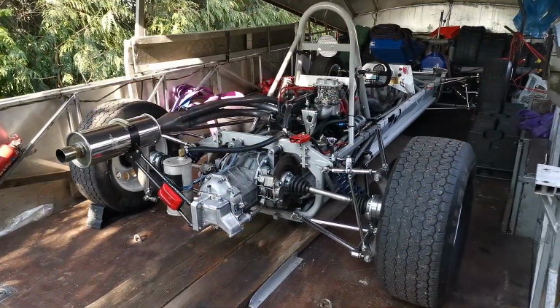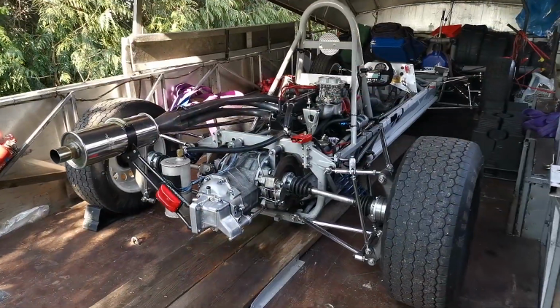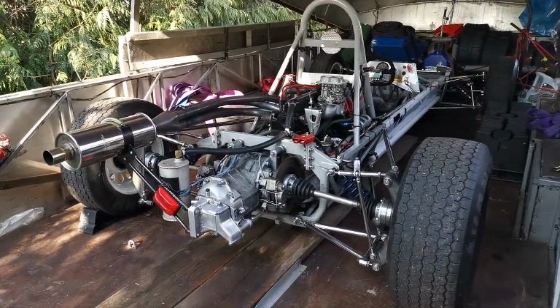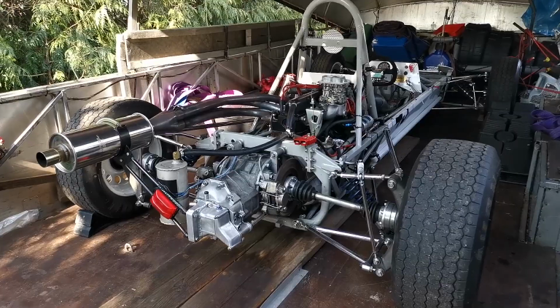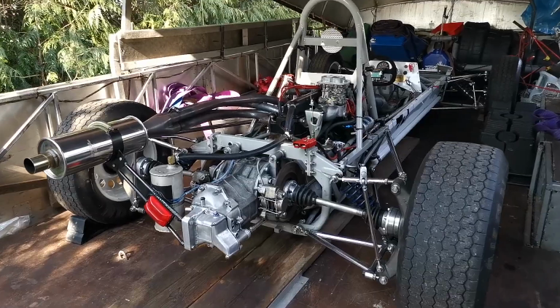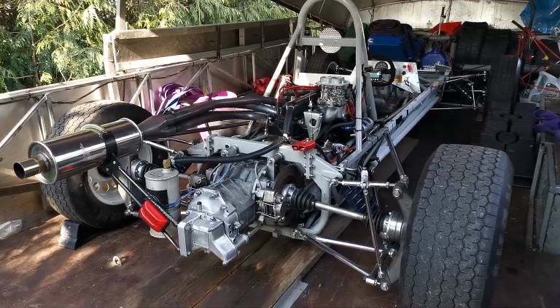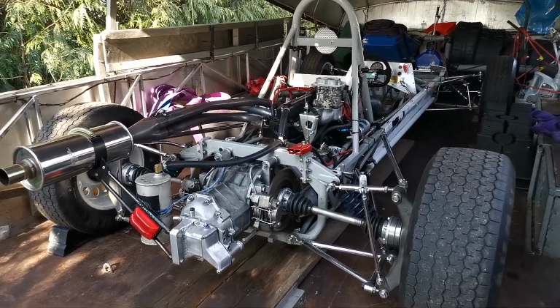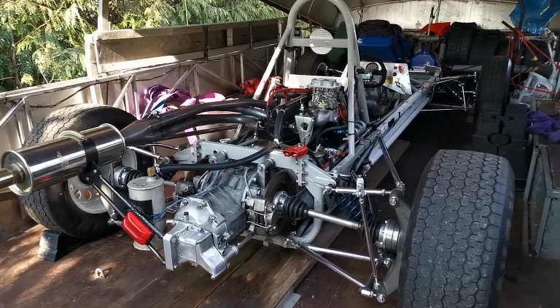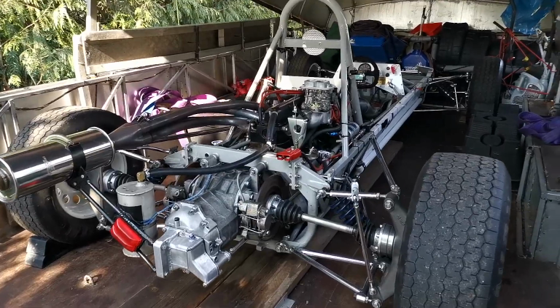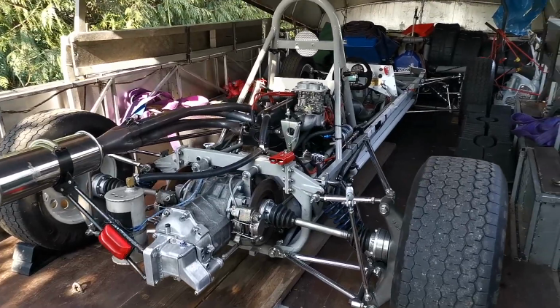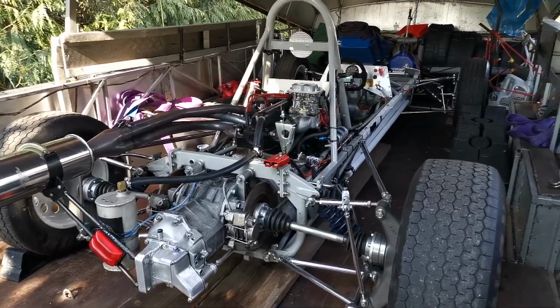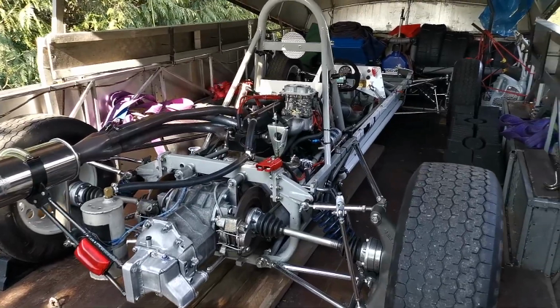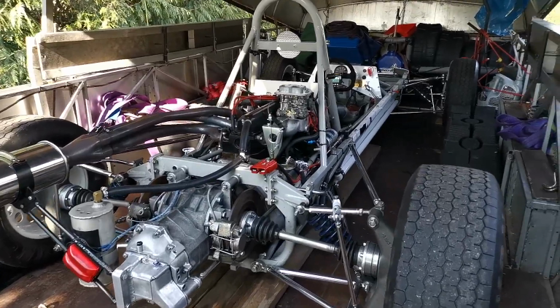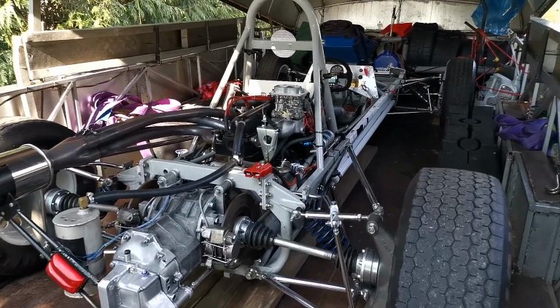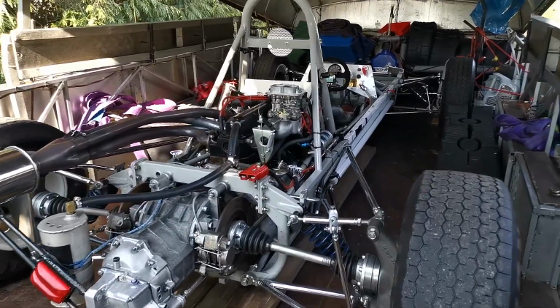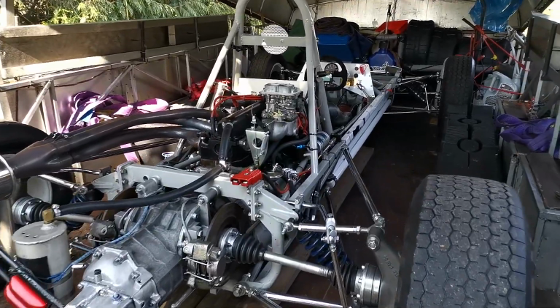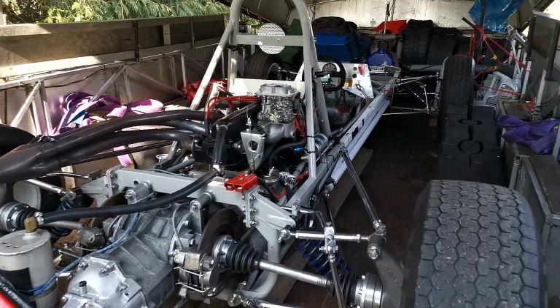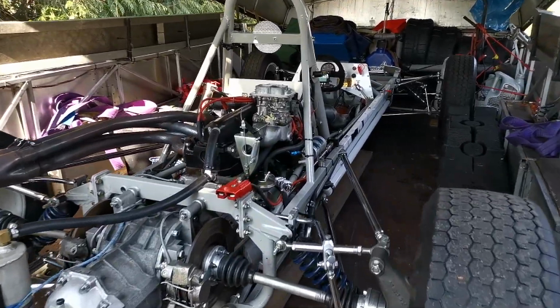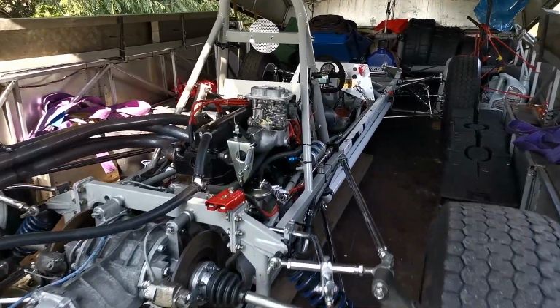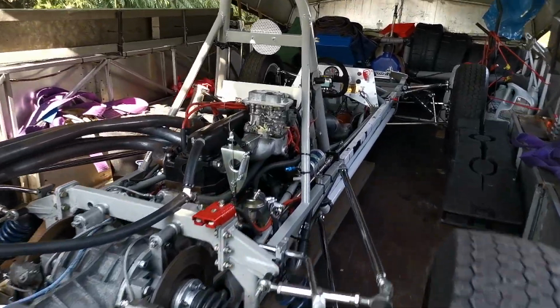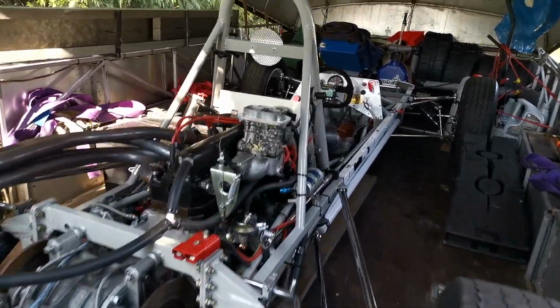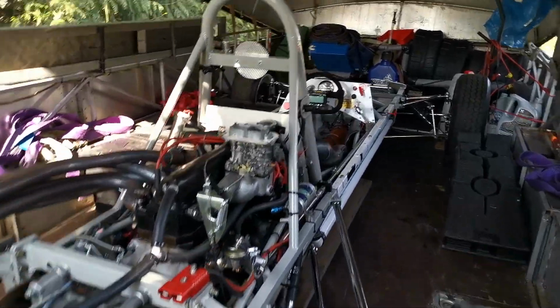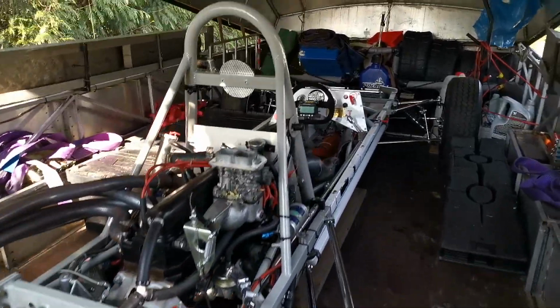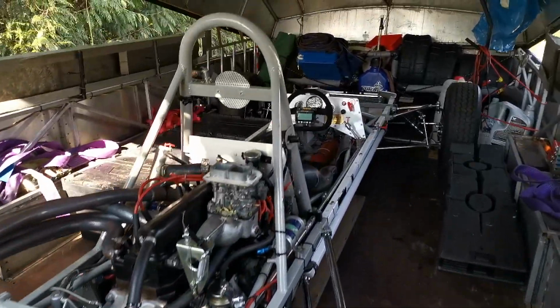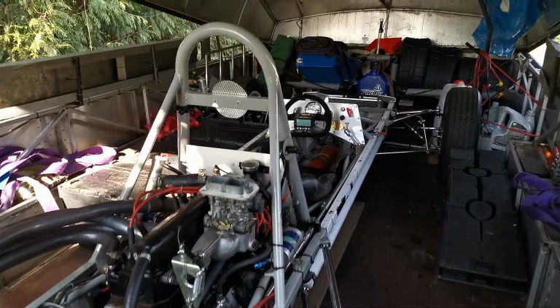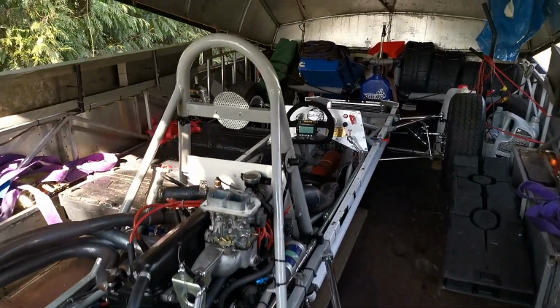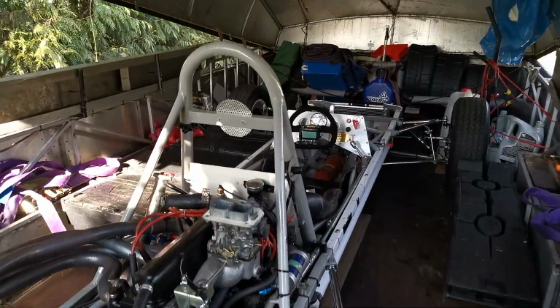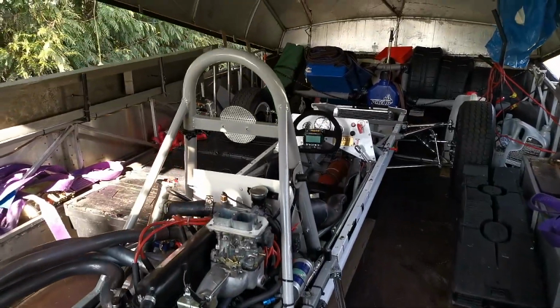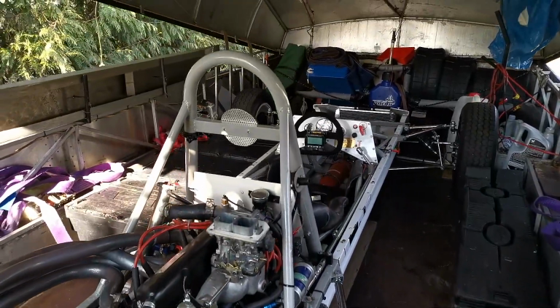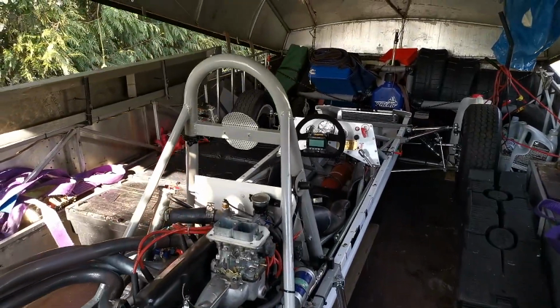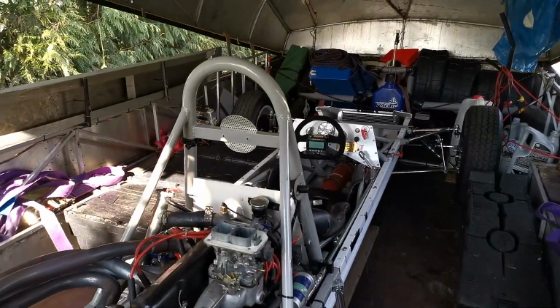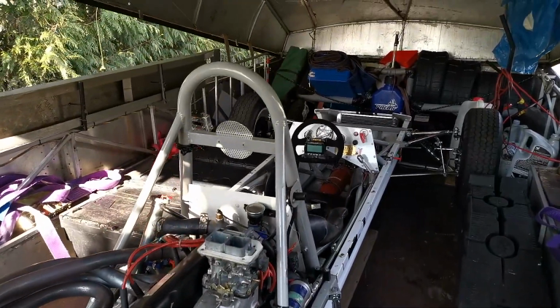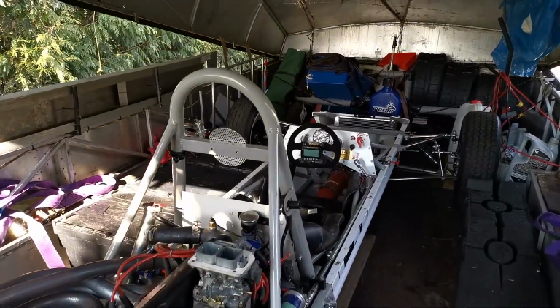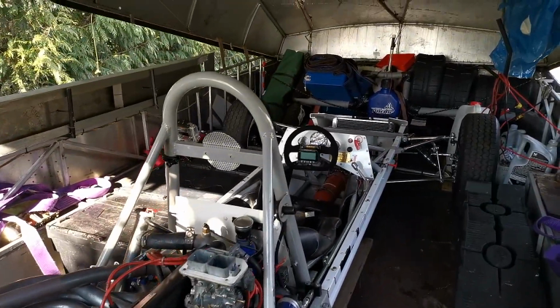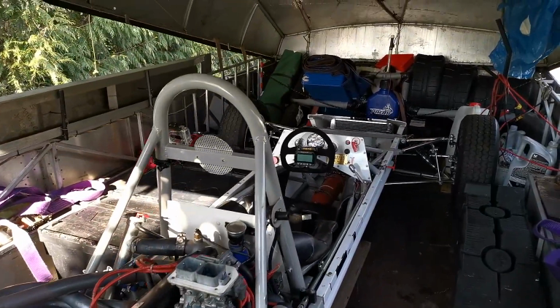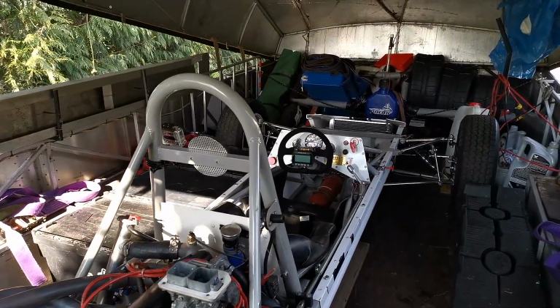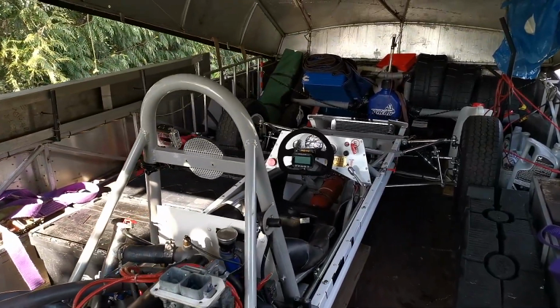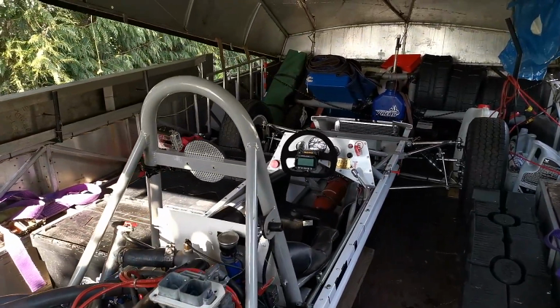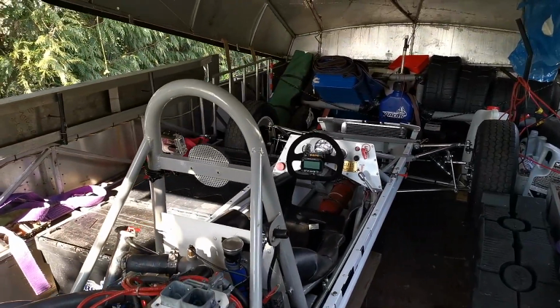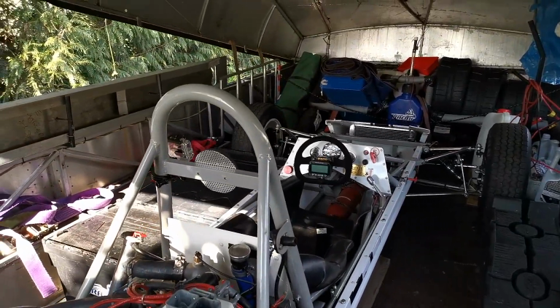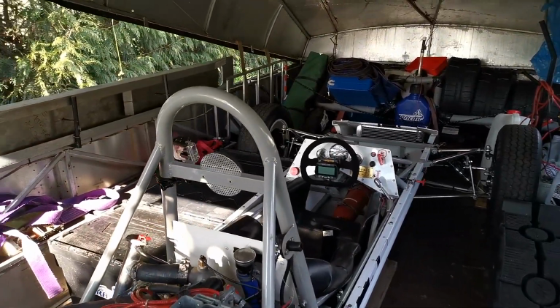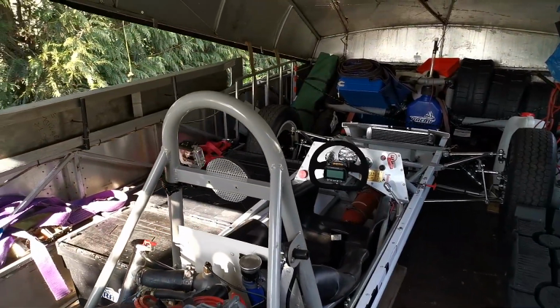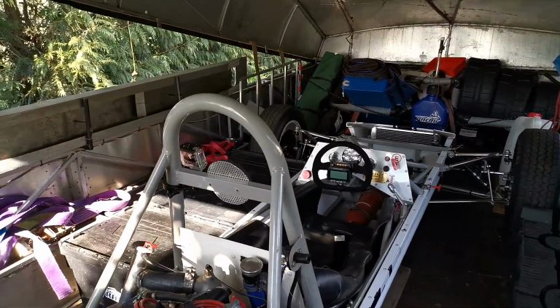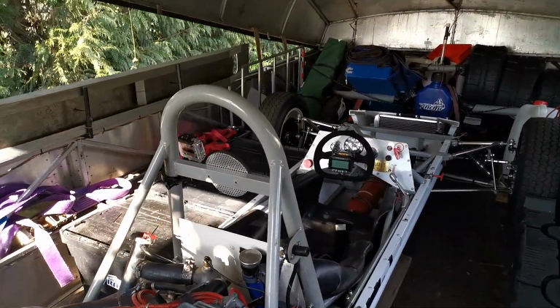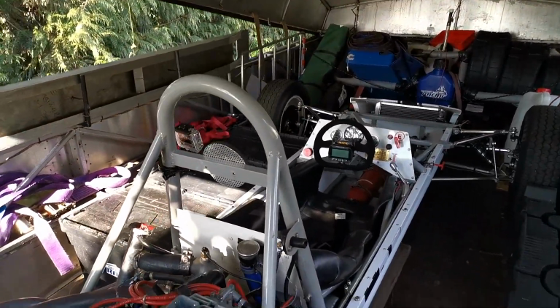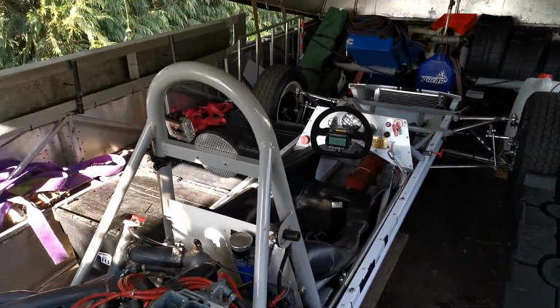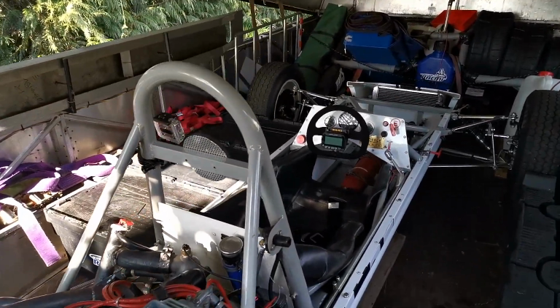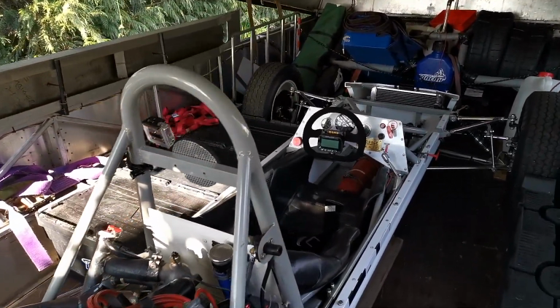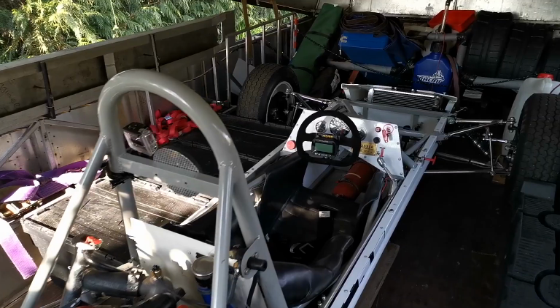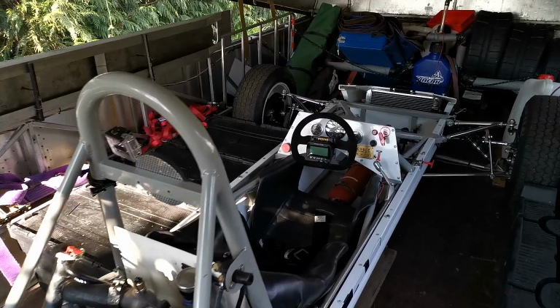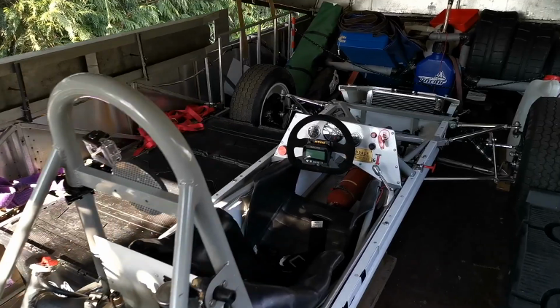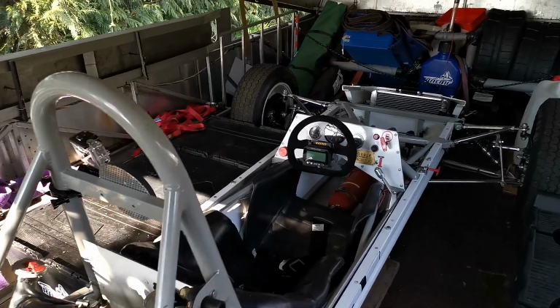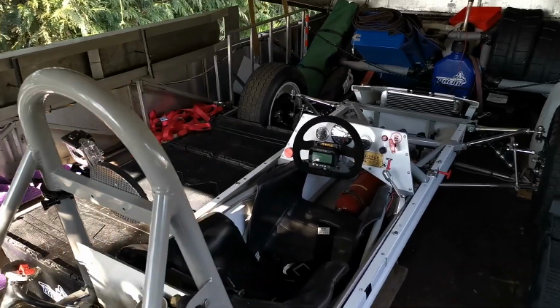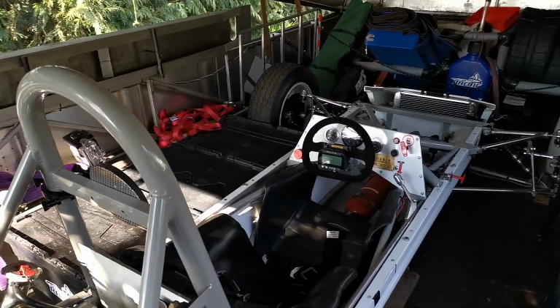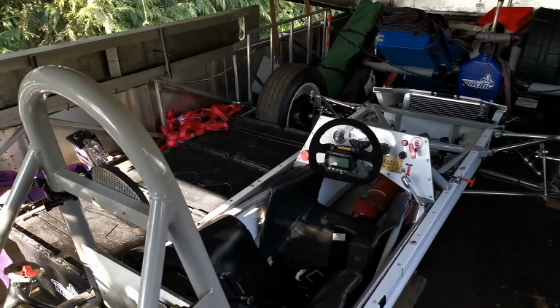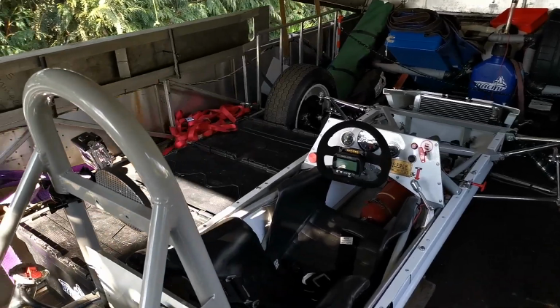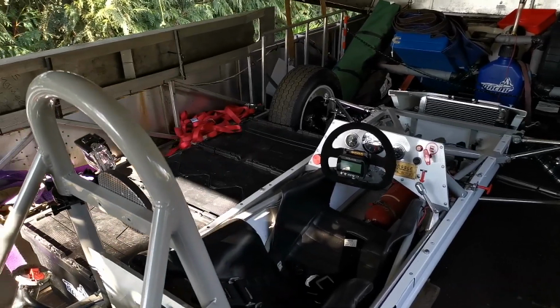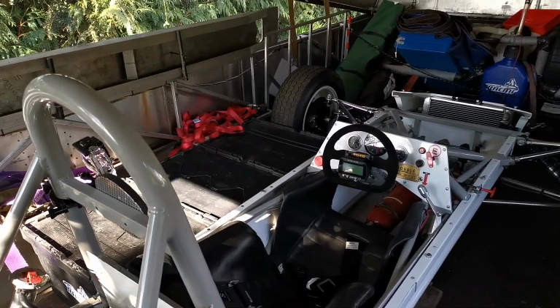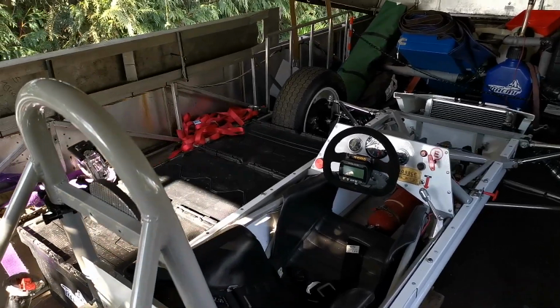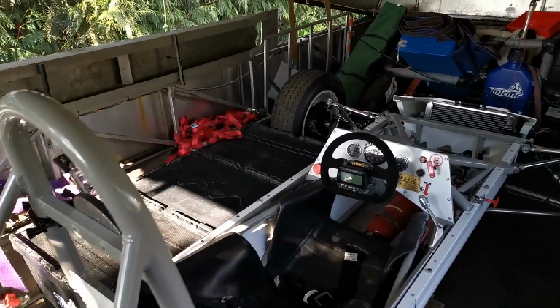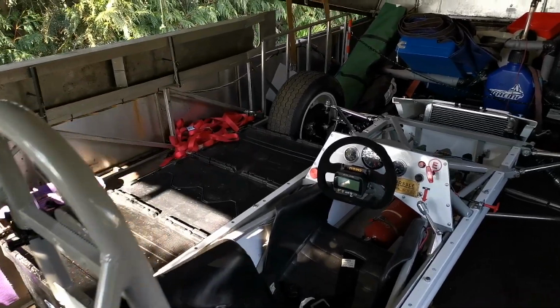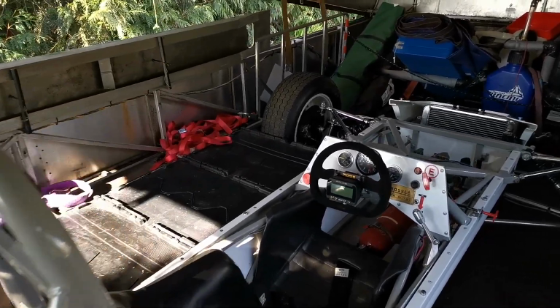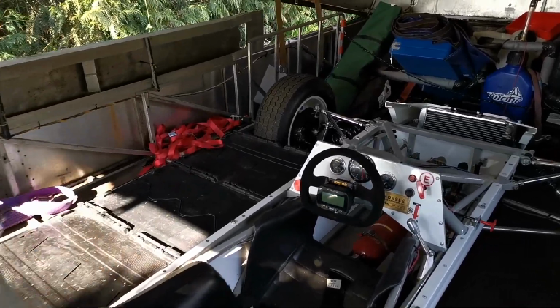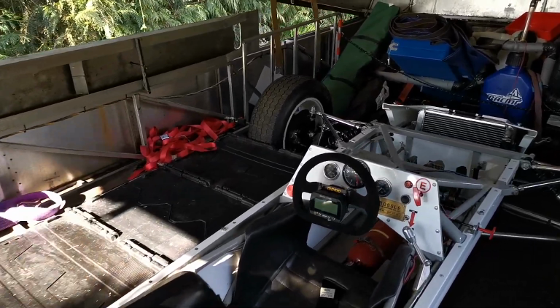With the body panels removed you can see how simple the car is. It's effectively a tubular steel chassis.